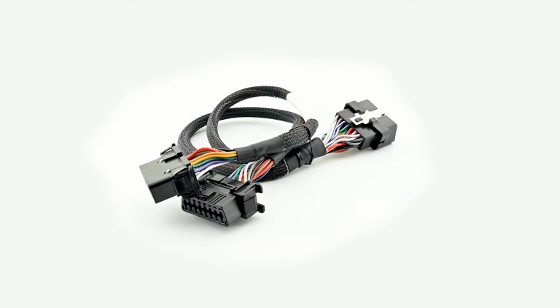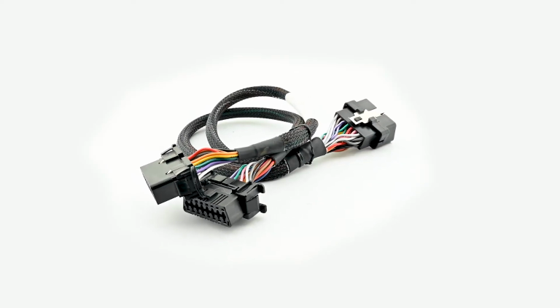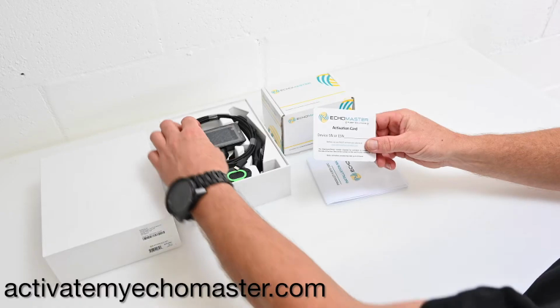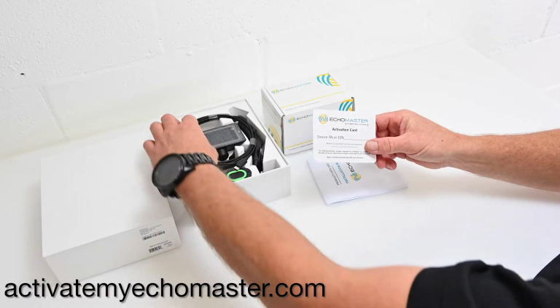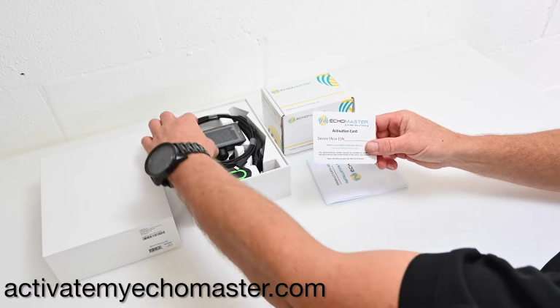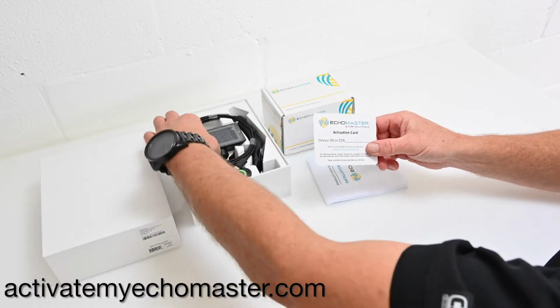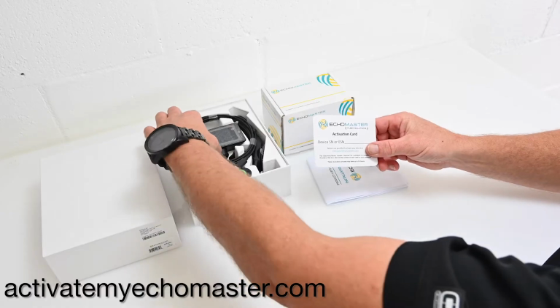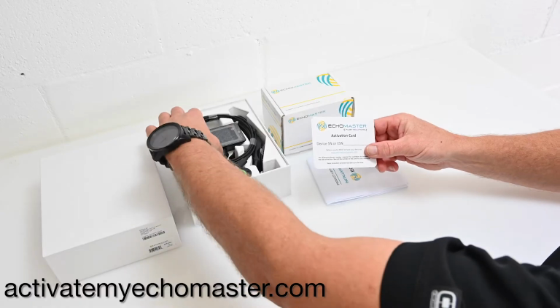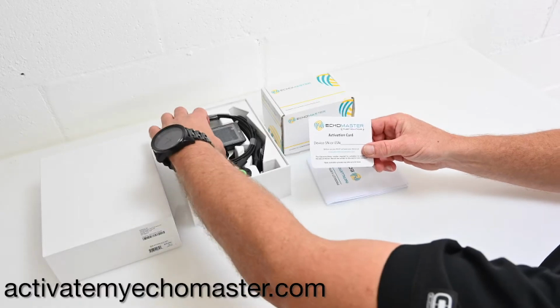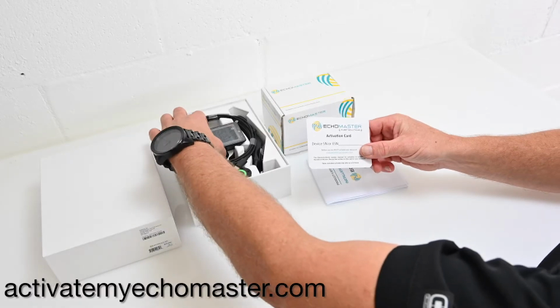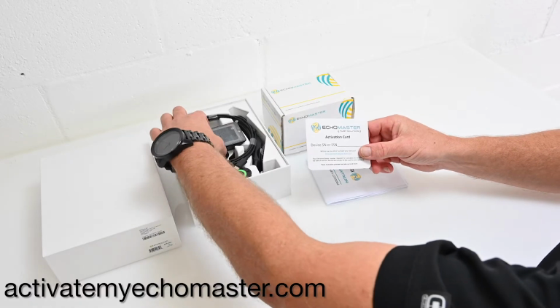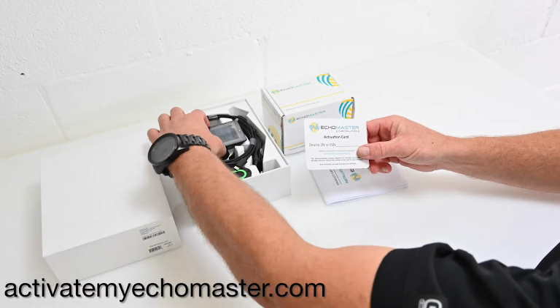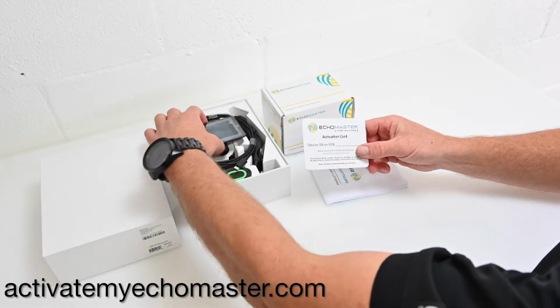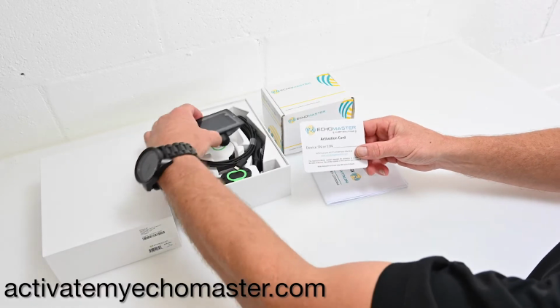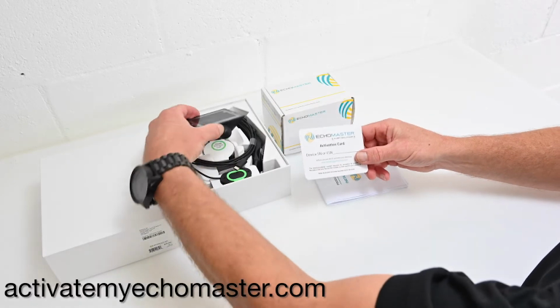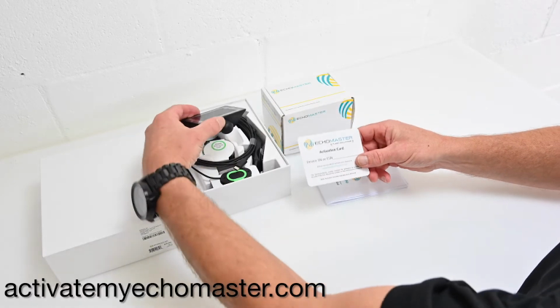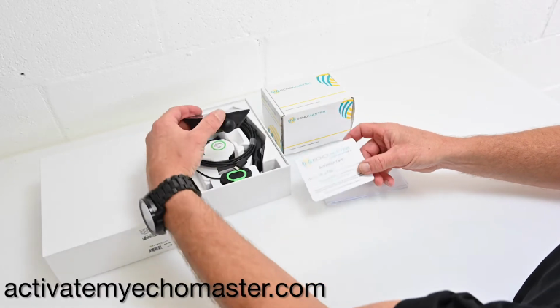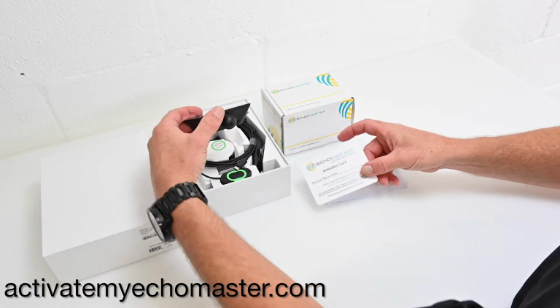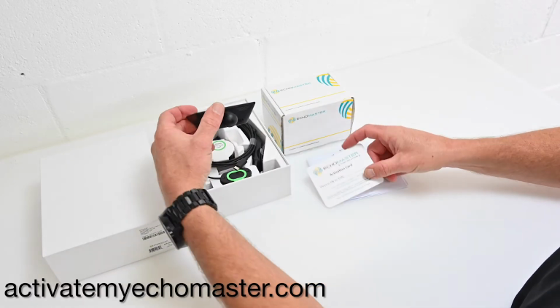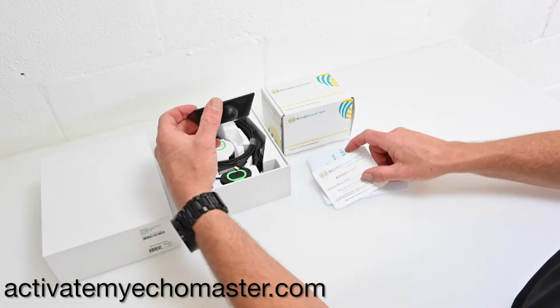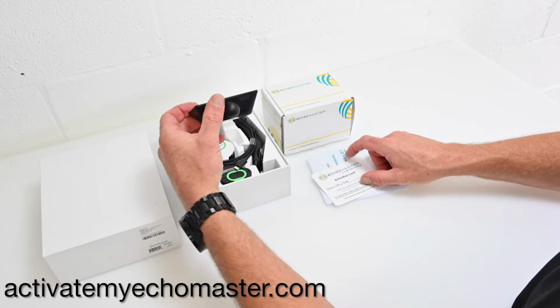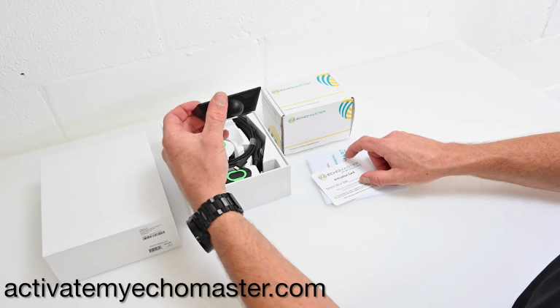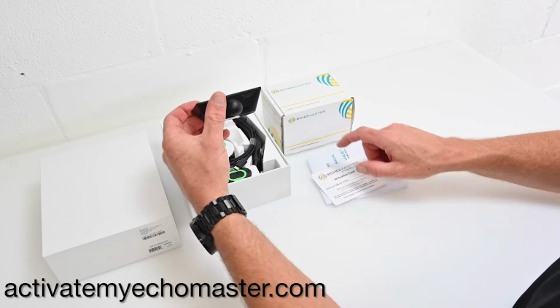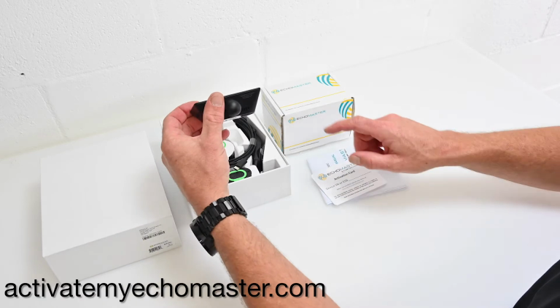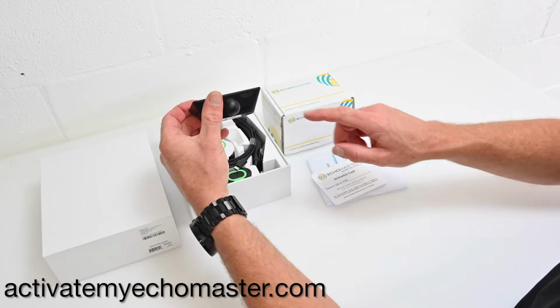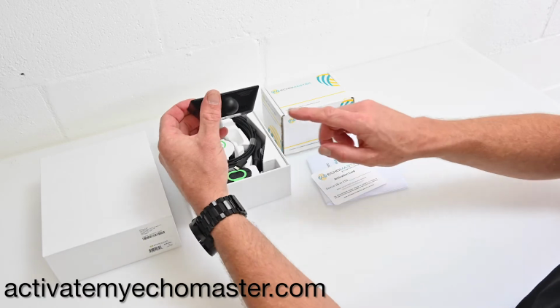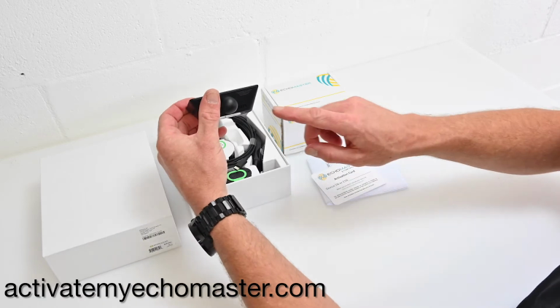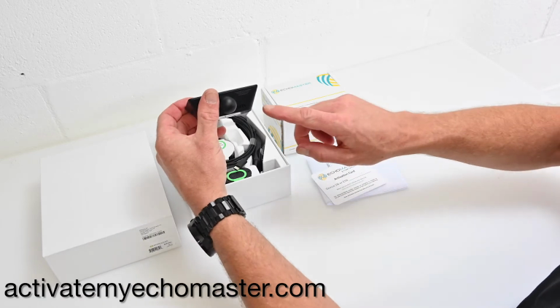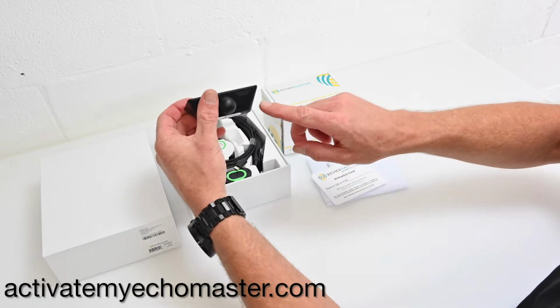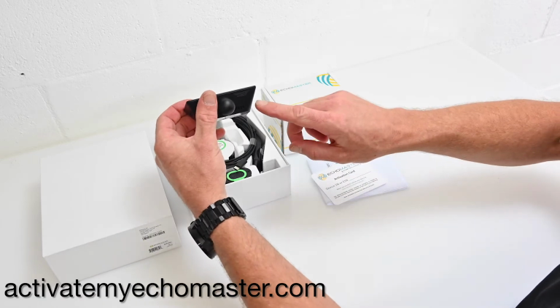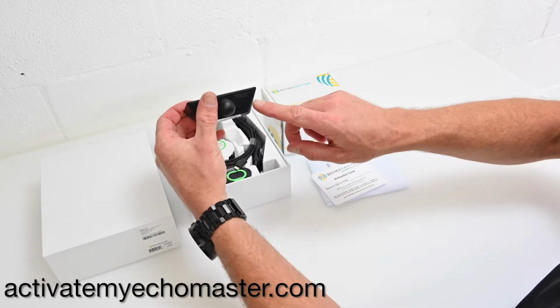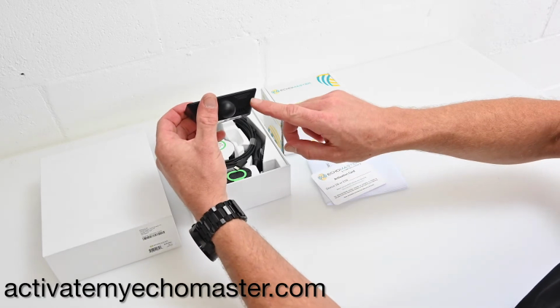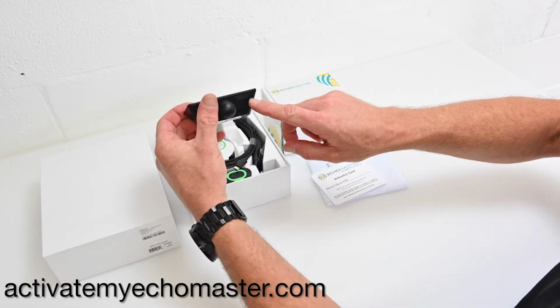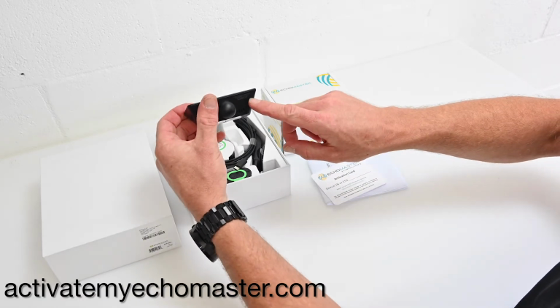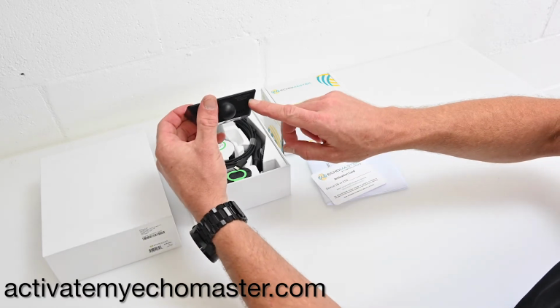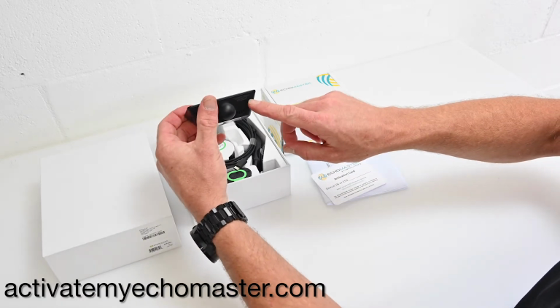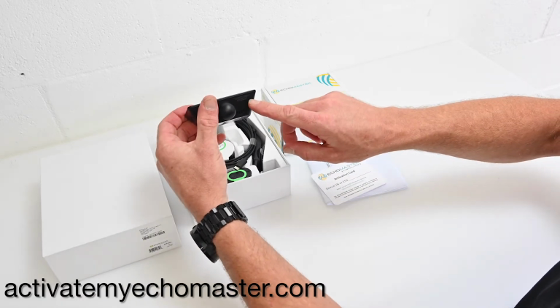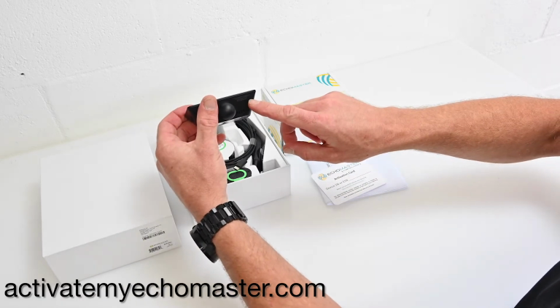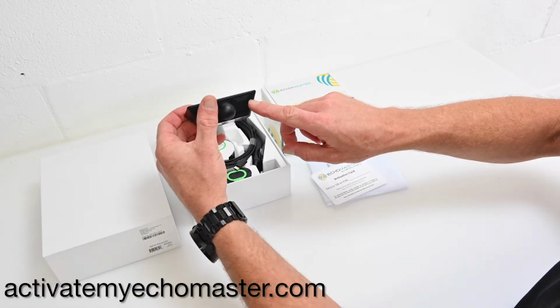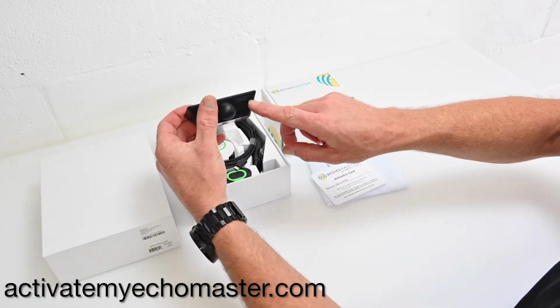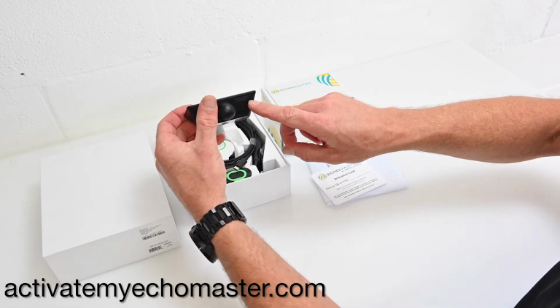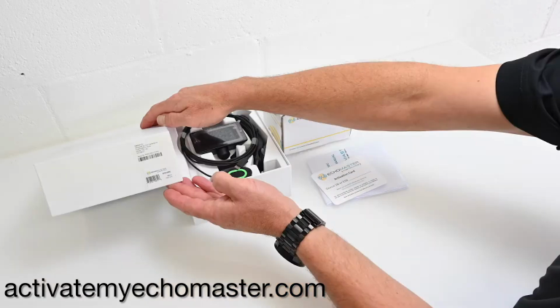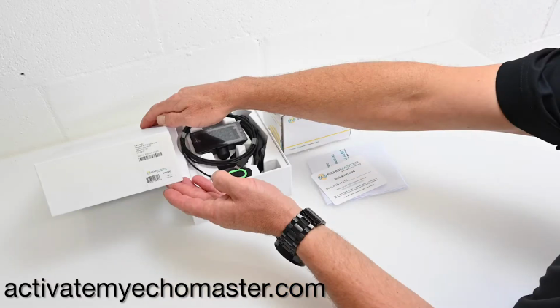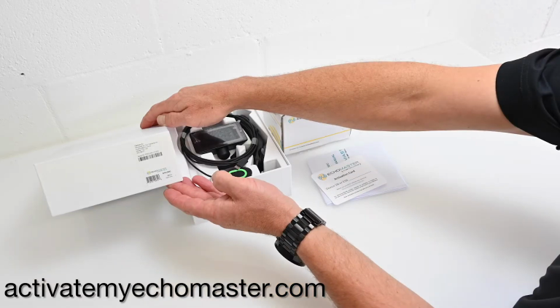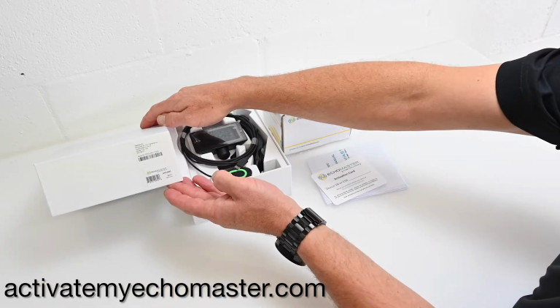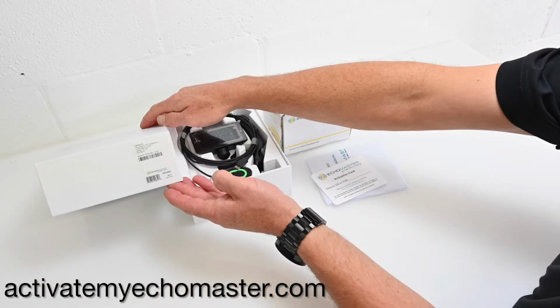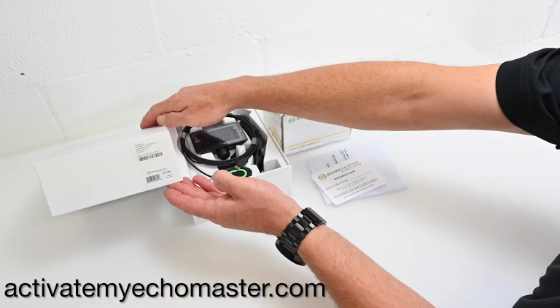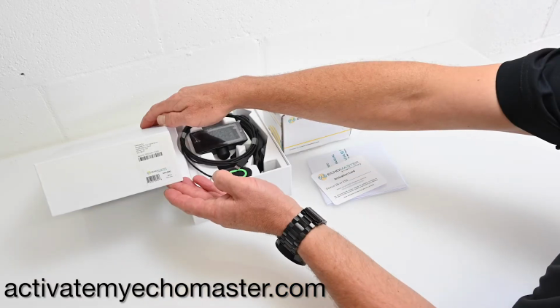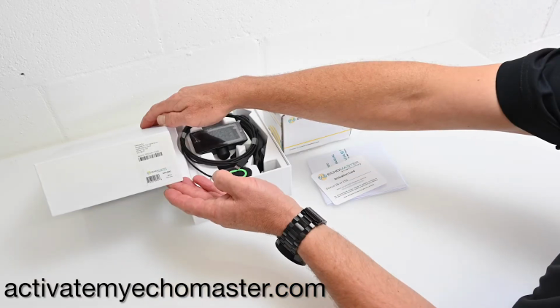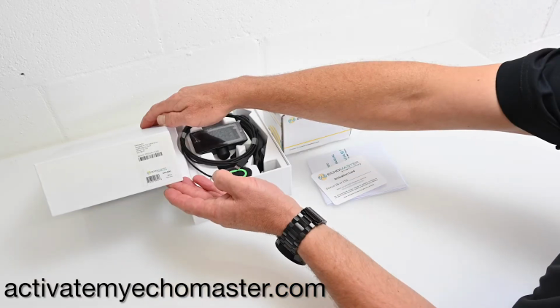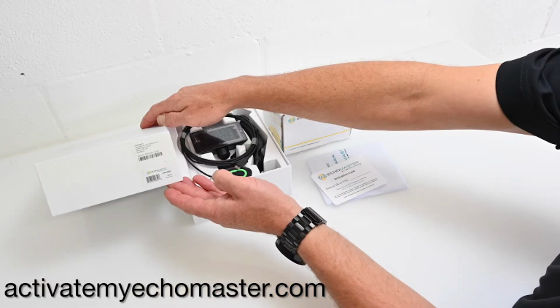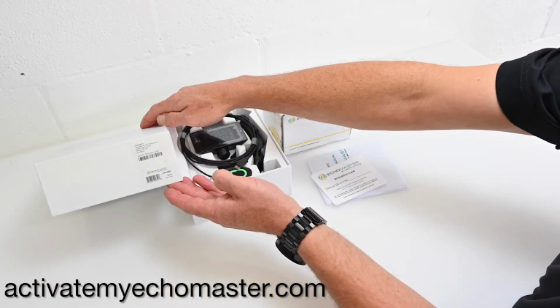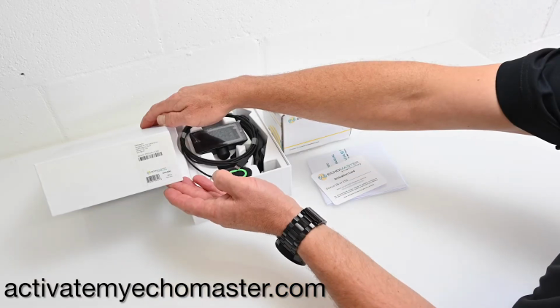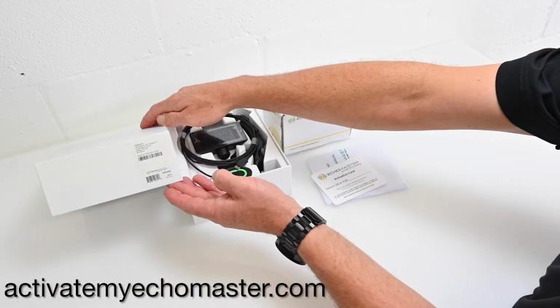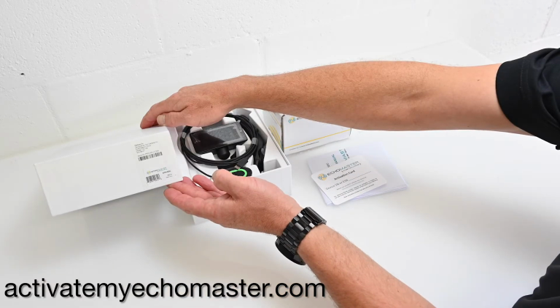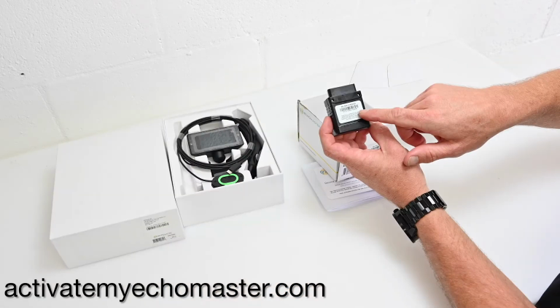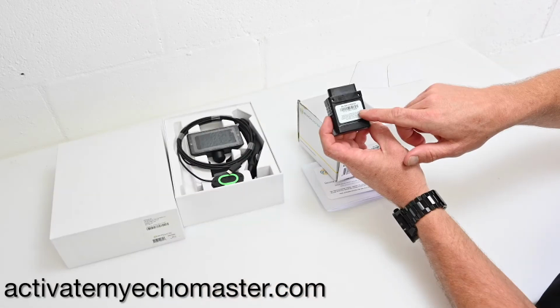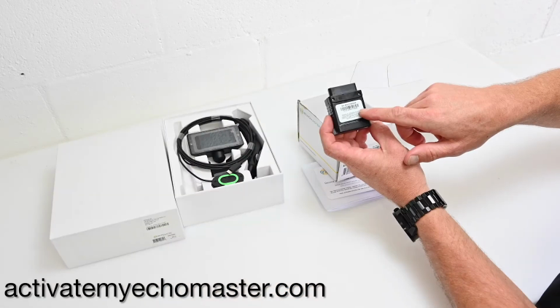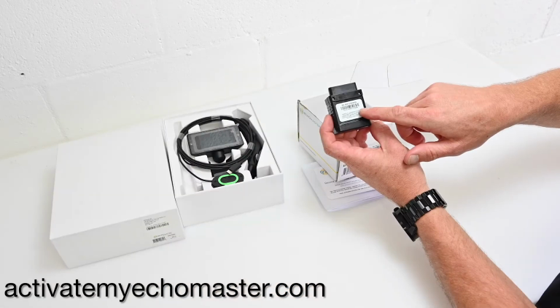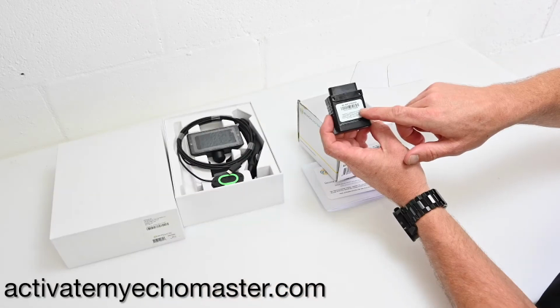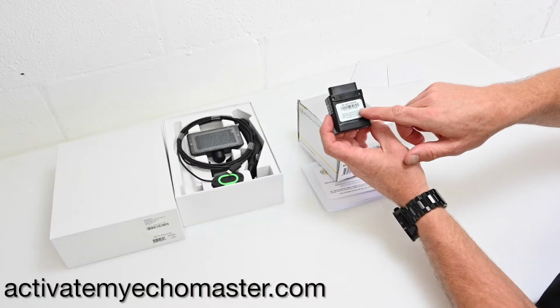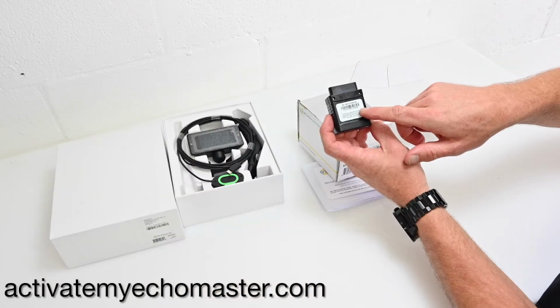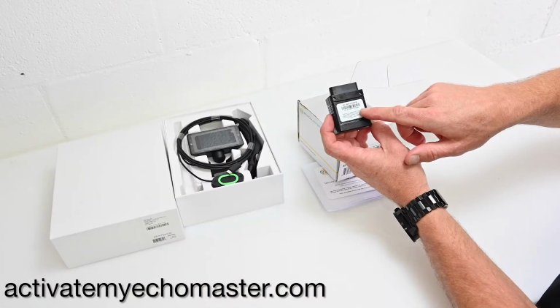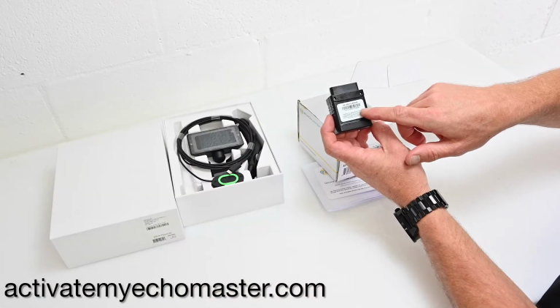Before you install your connected camera and Fleet Tracker, be sure to note the serial numbers. You will need those numbers to activate your device.